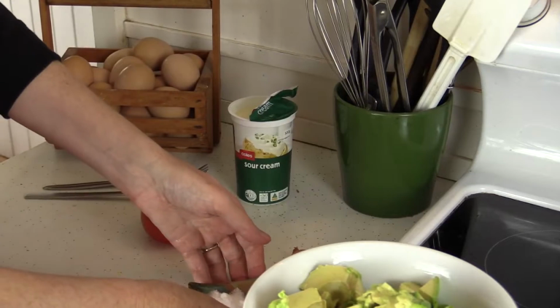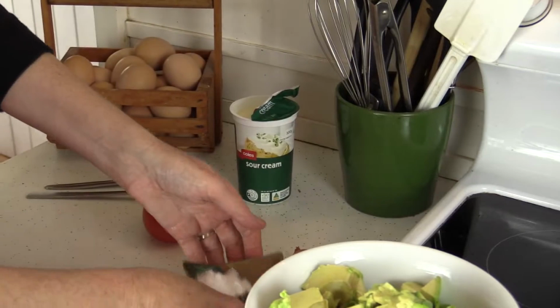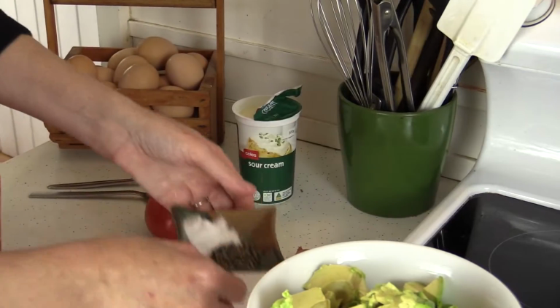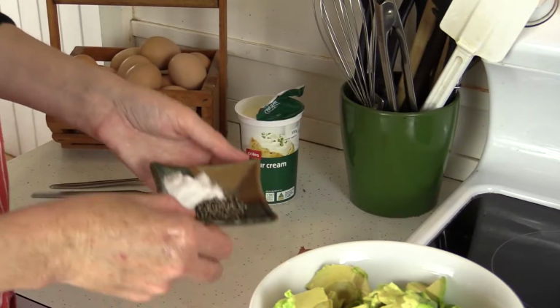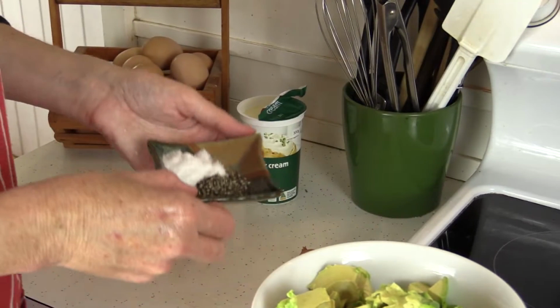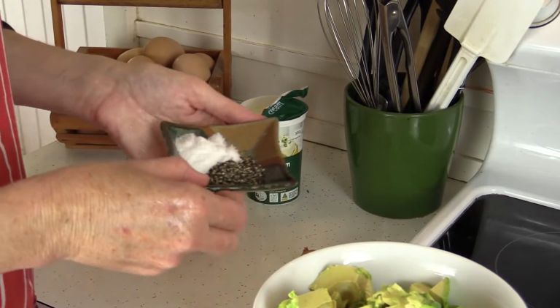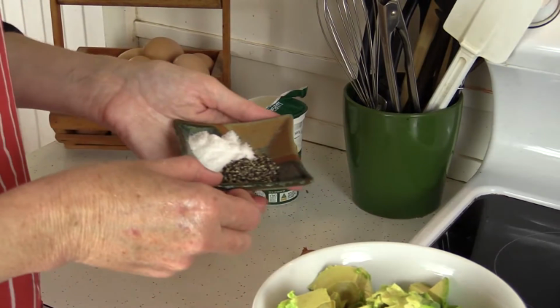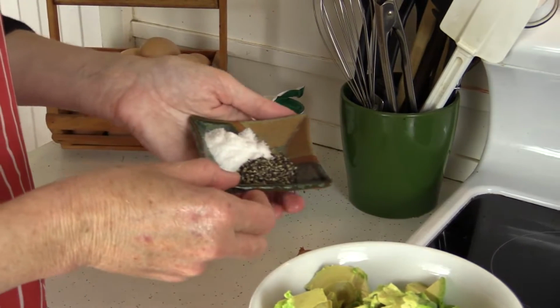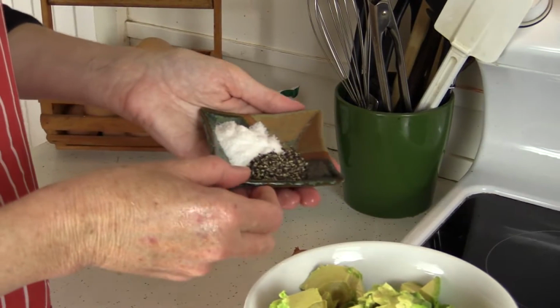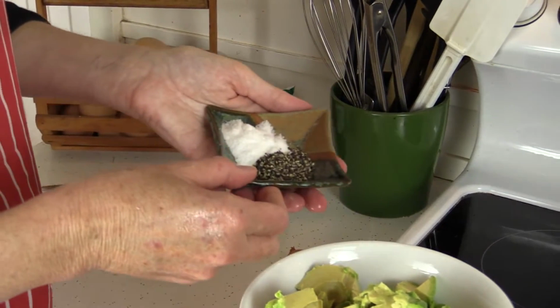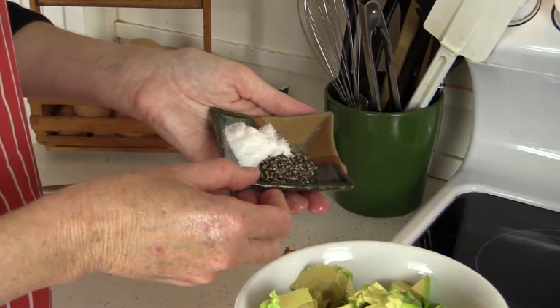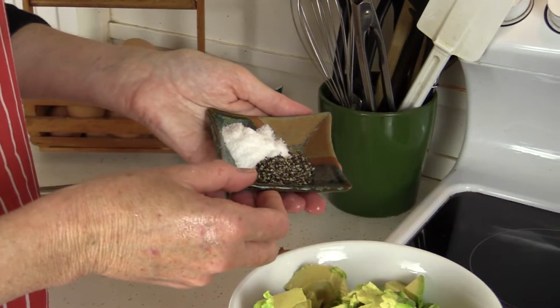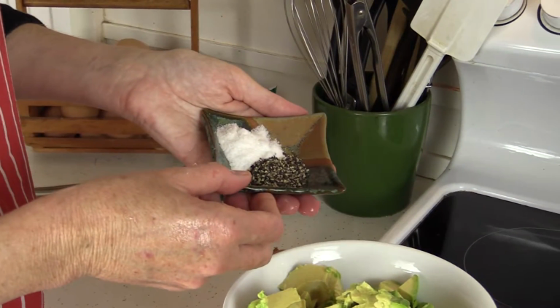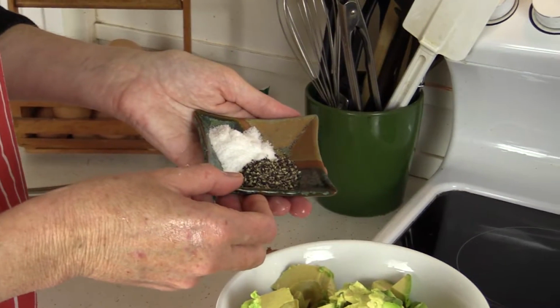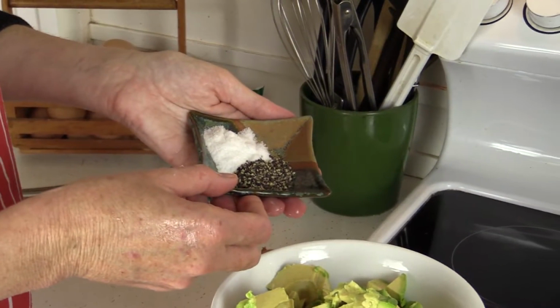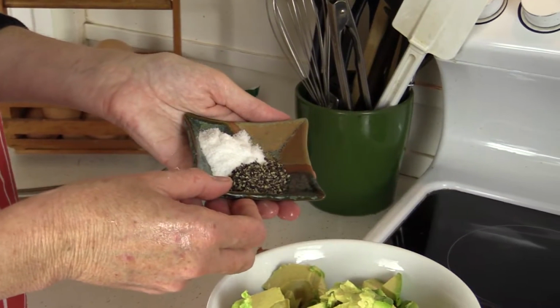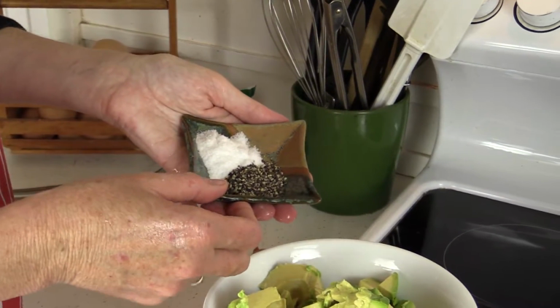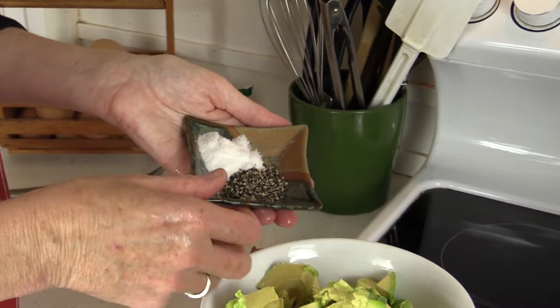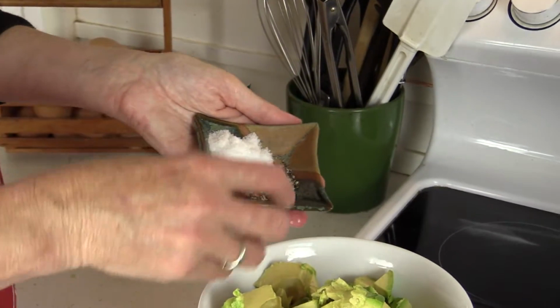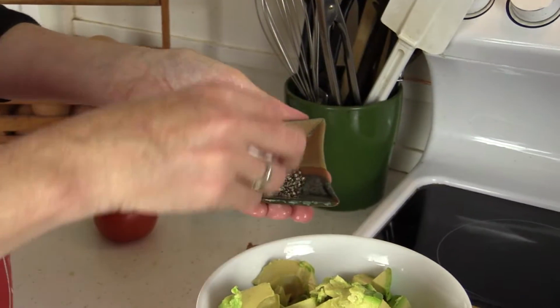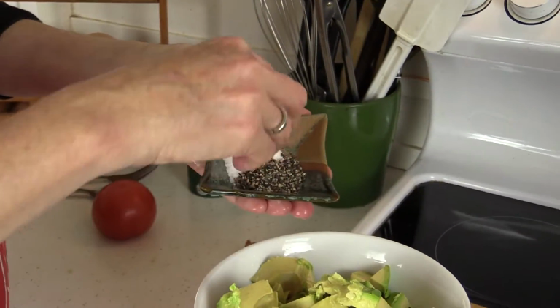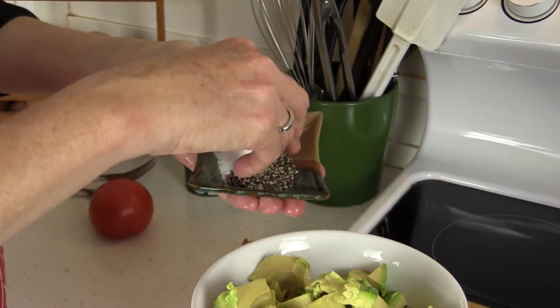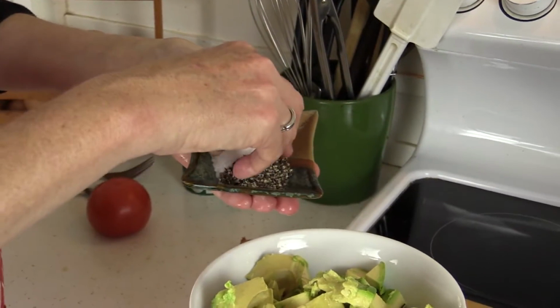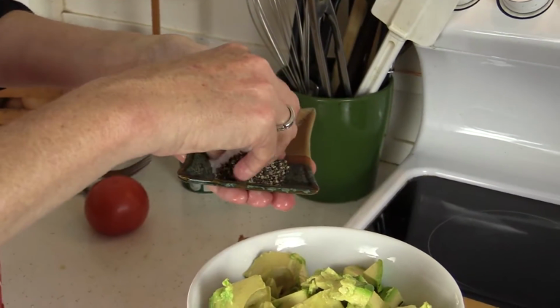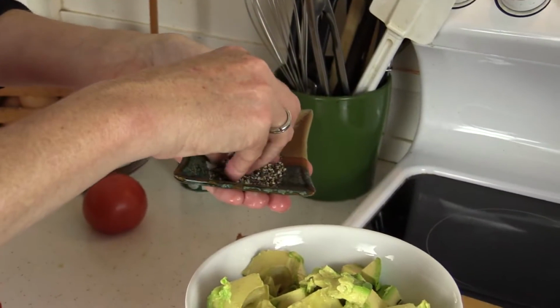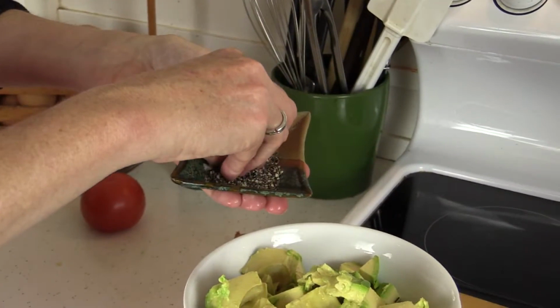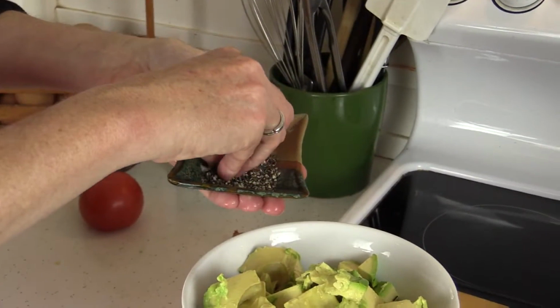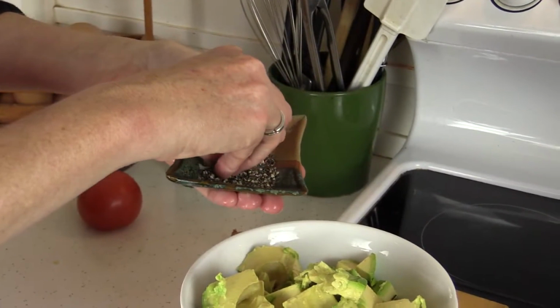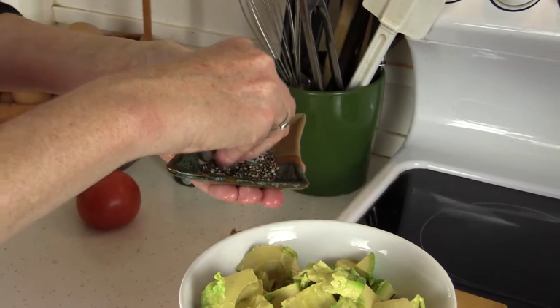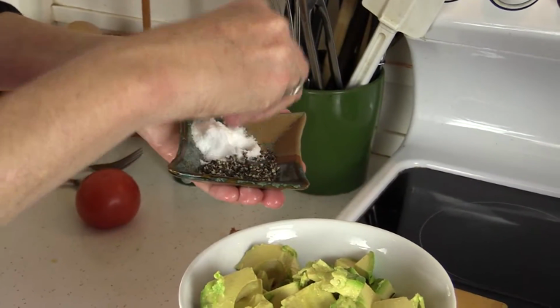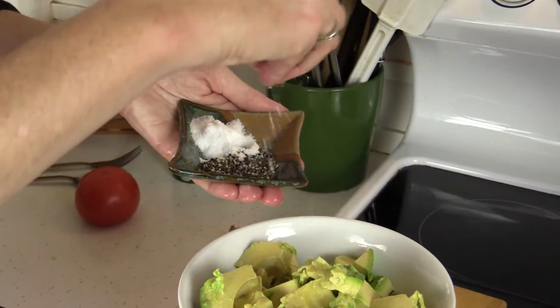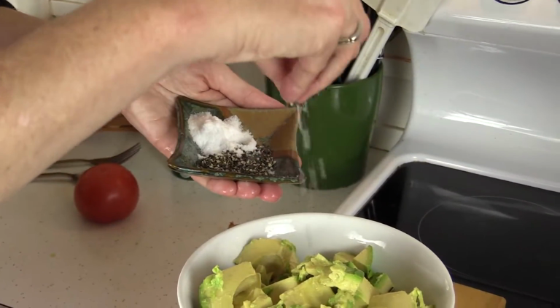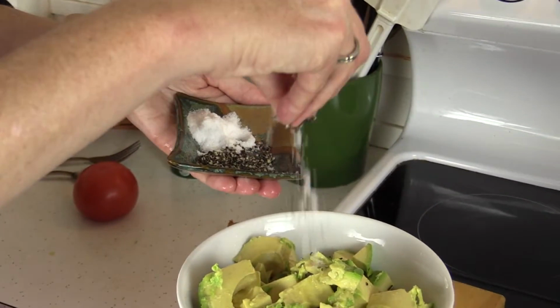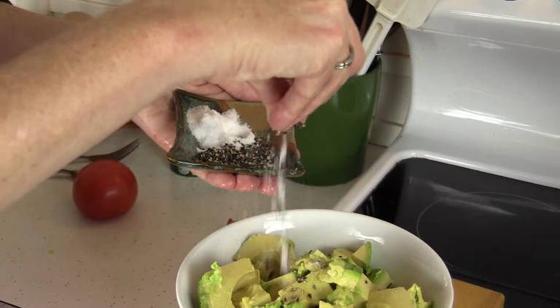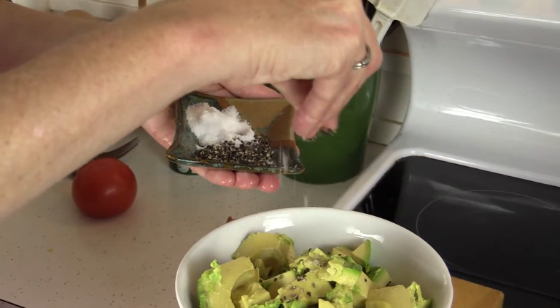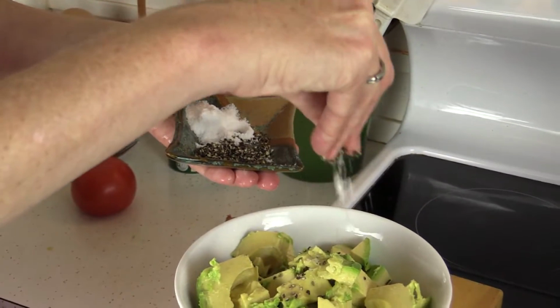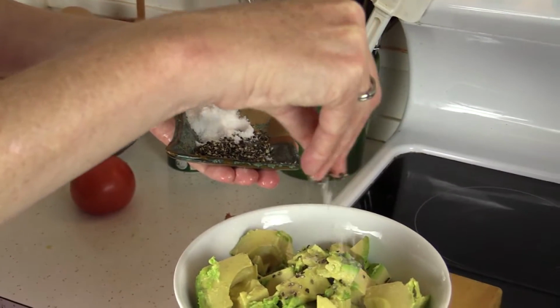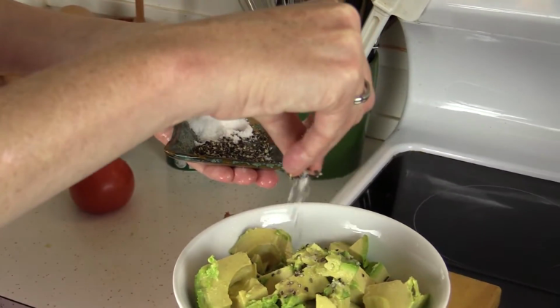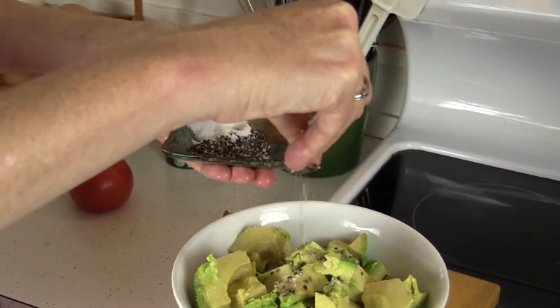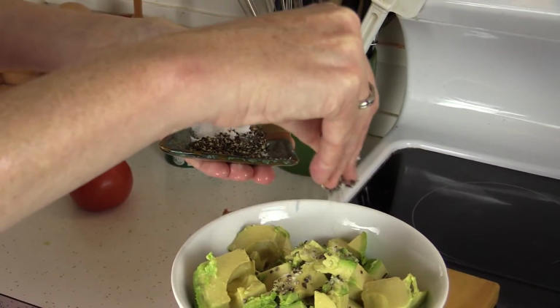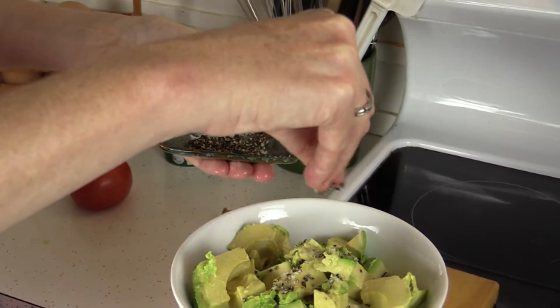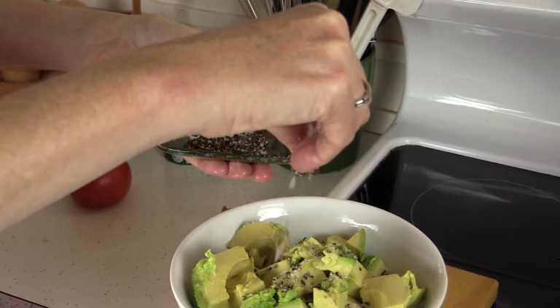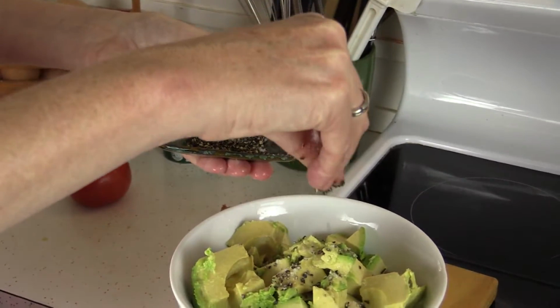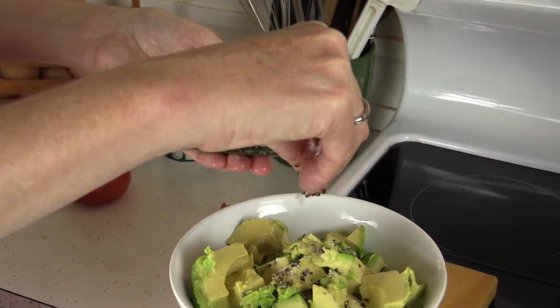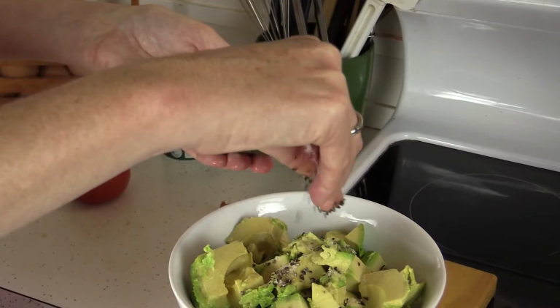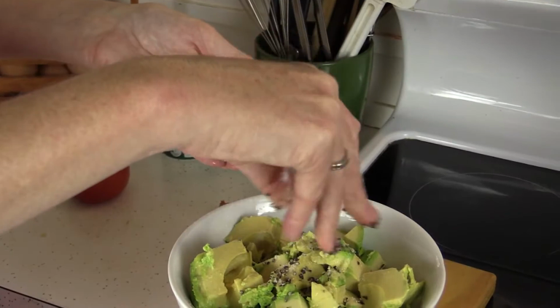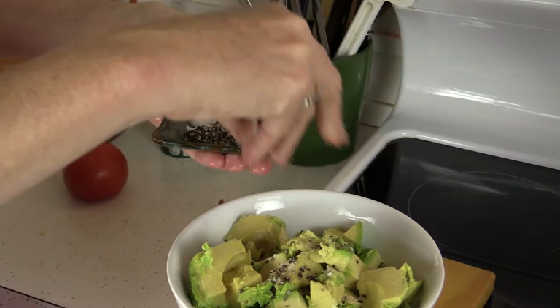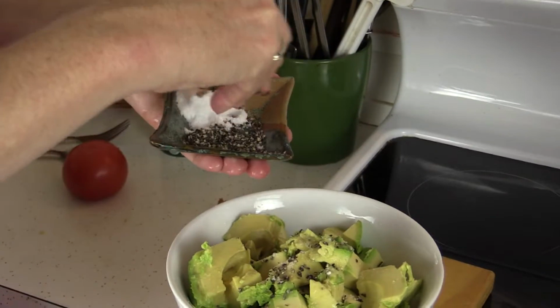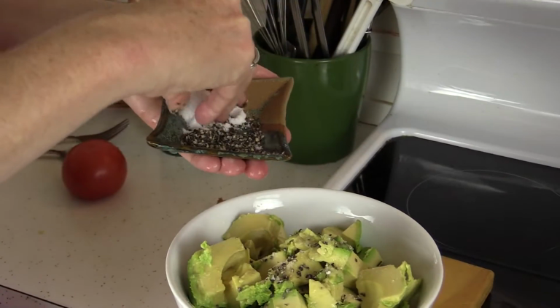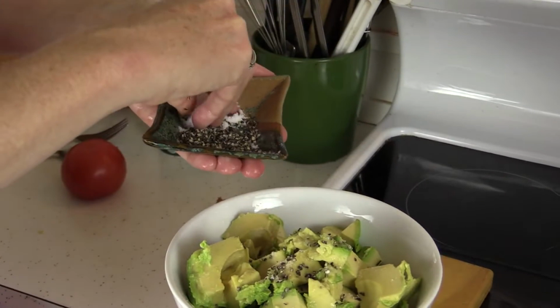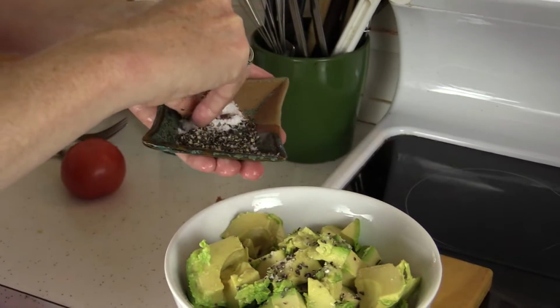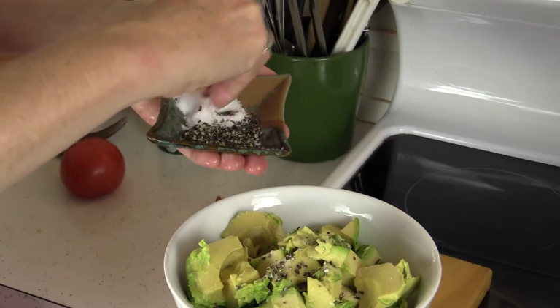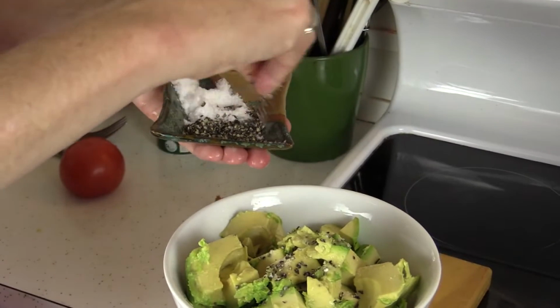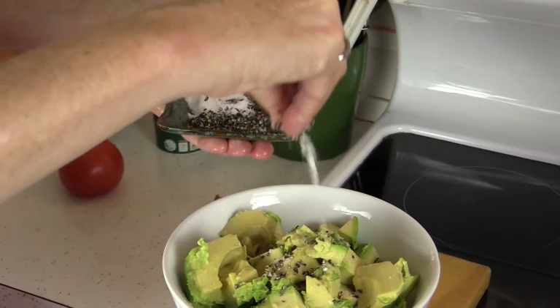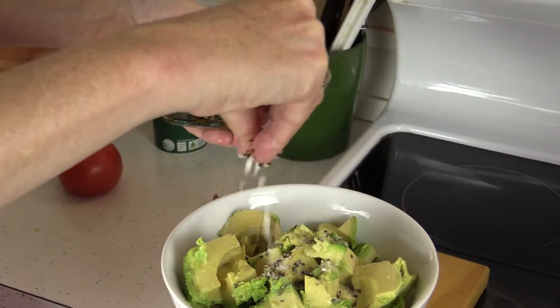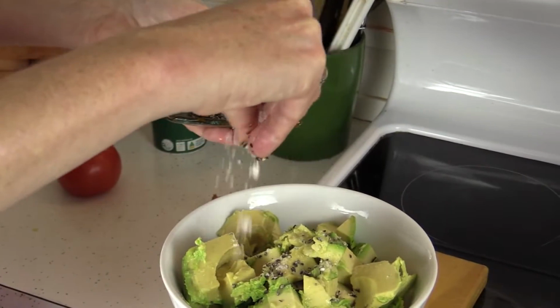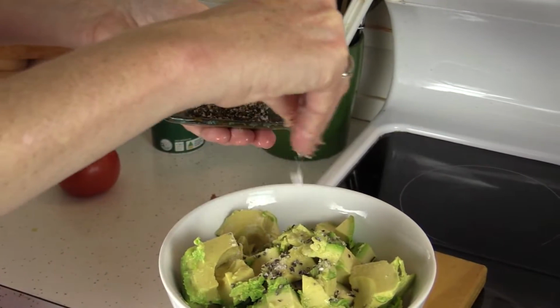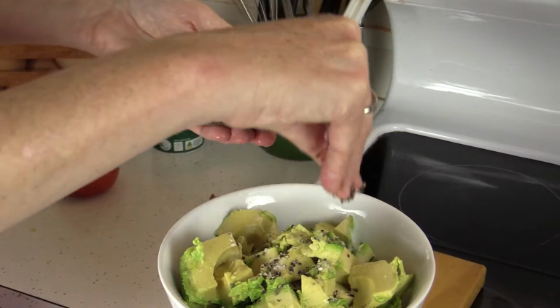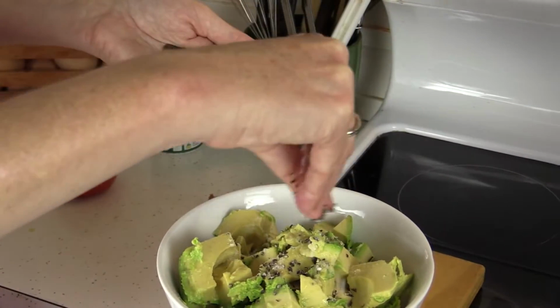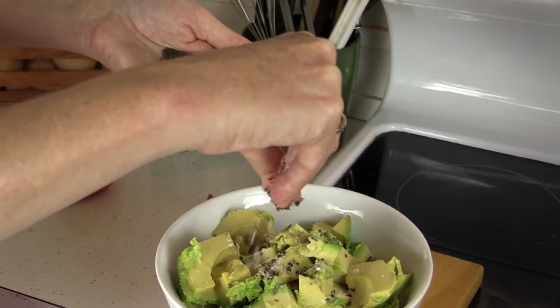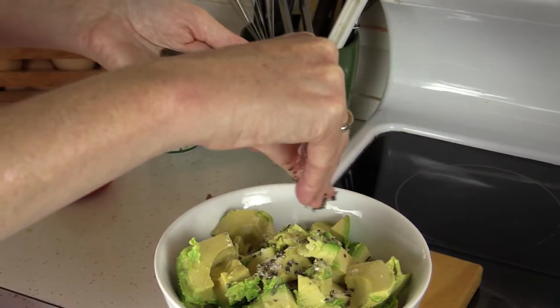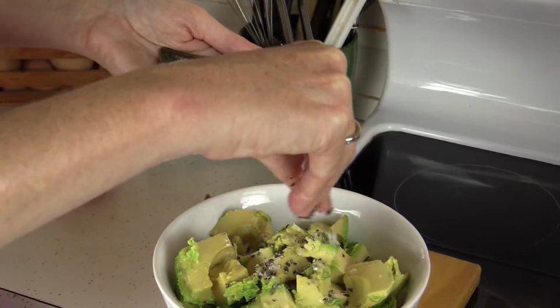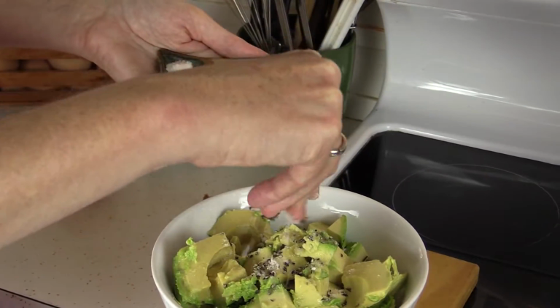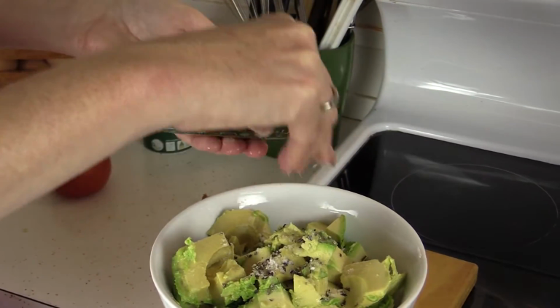Now we're going to add salt and pepper. Be quite liberal with both, but especially the salt.